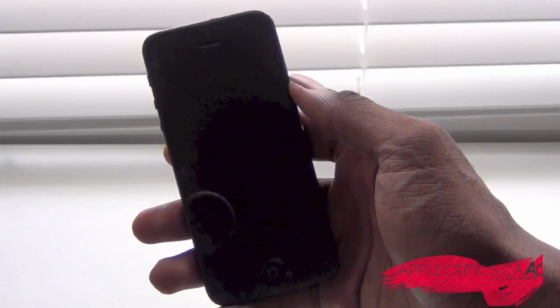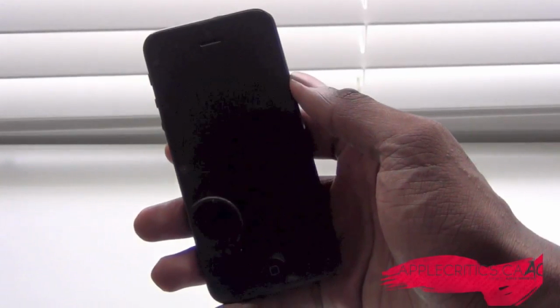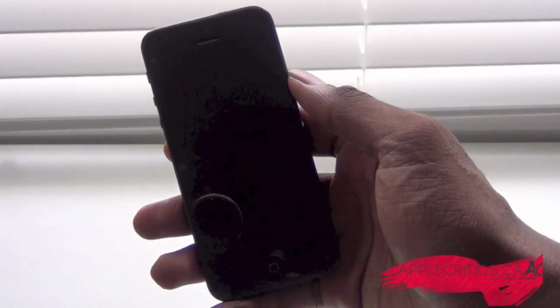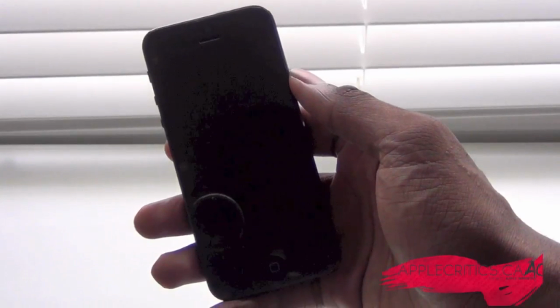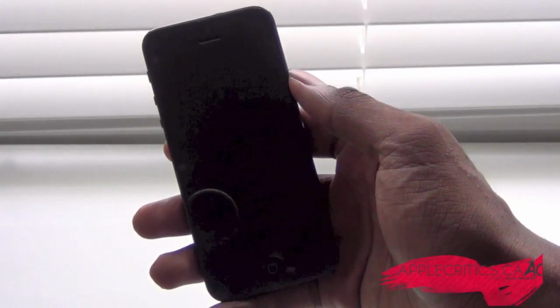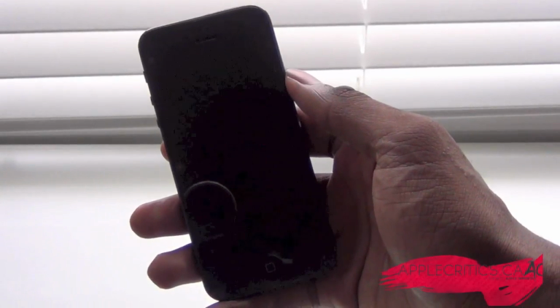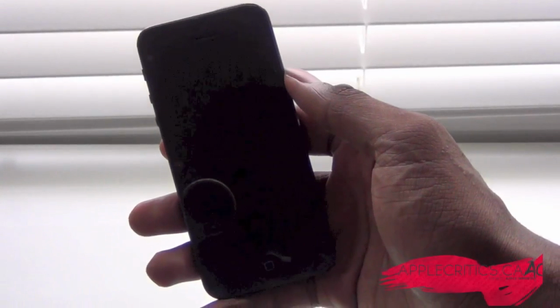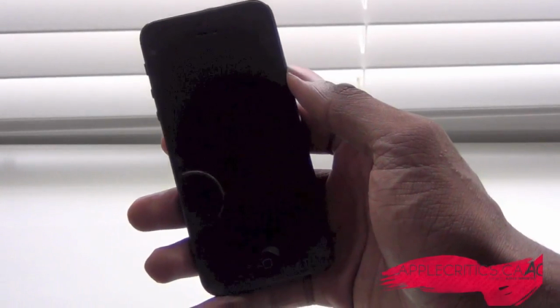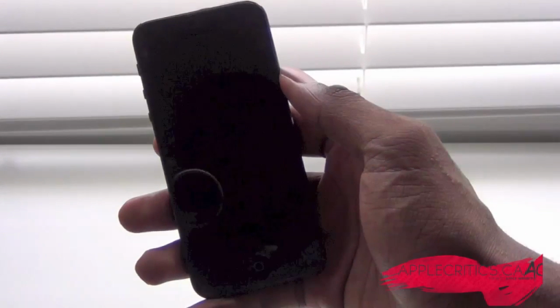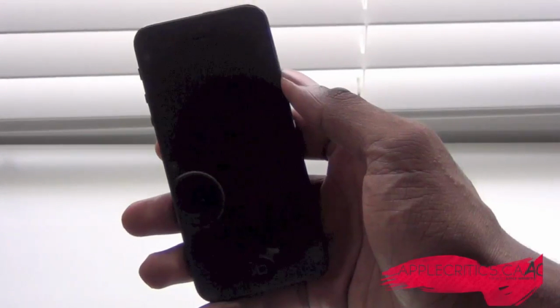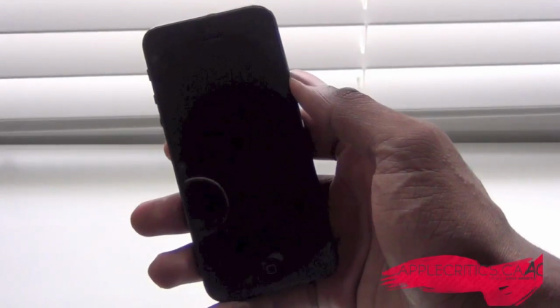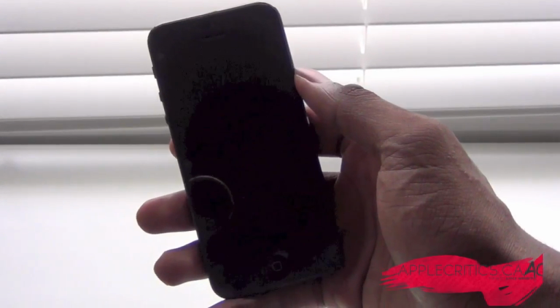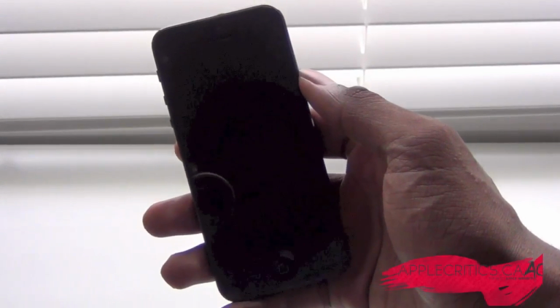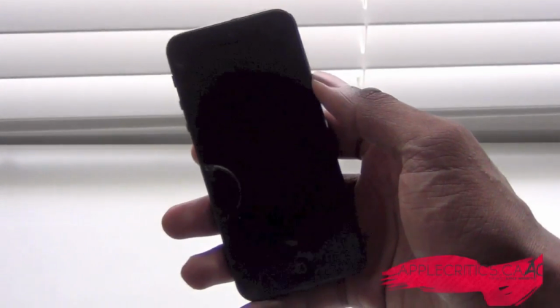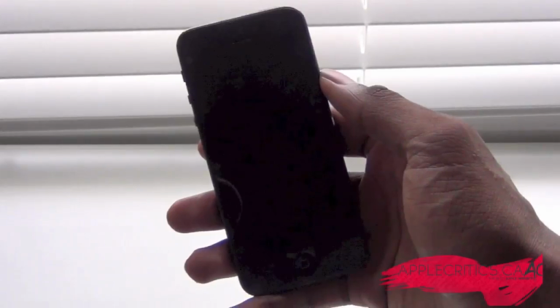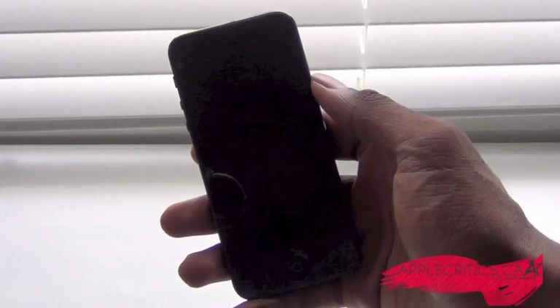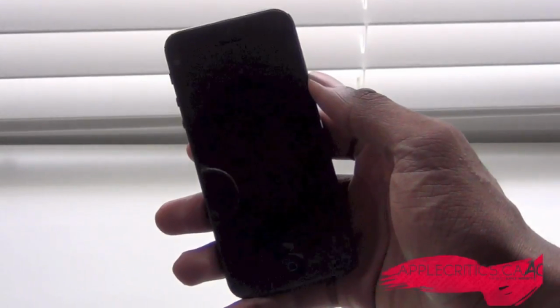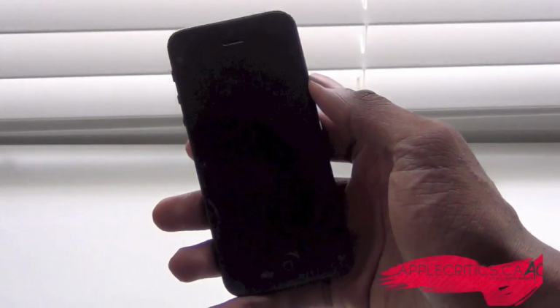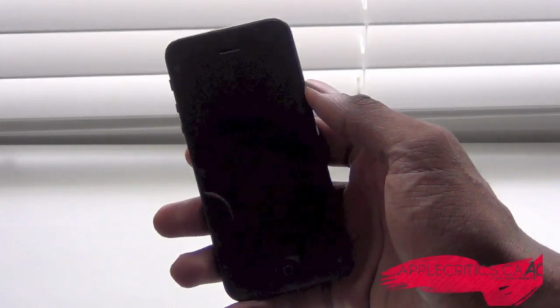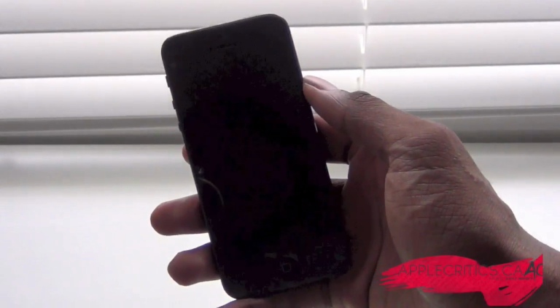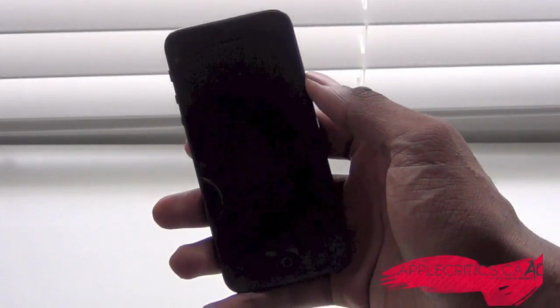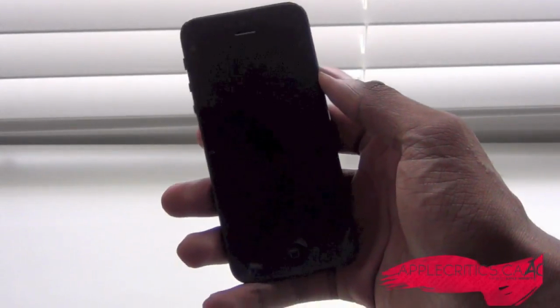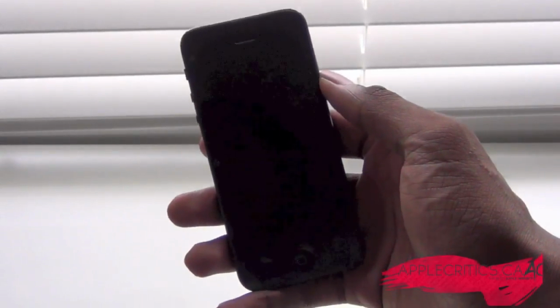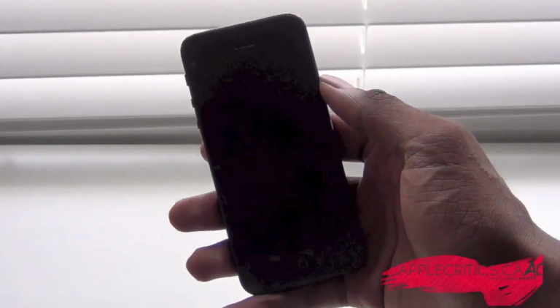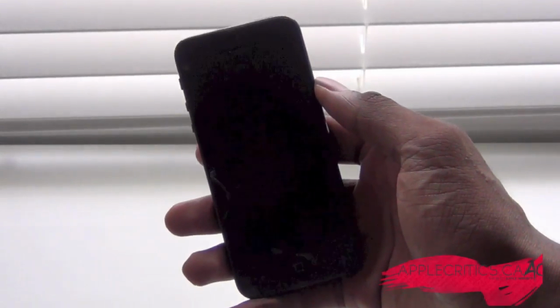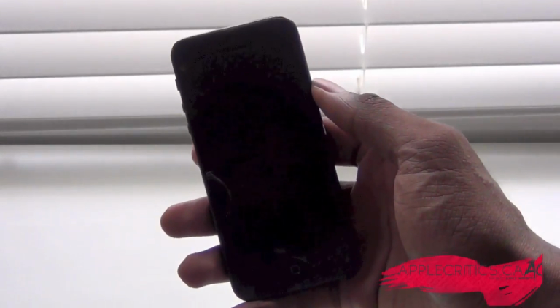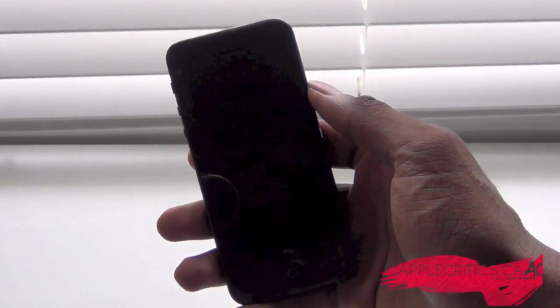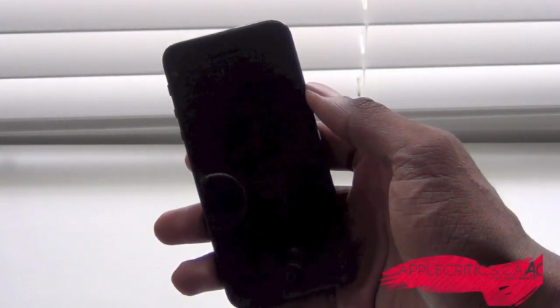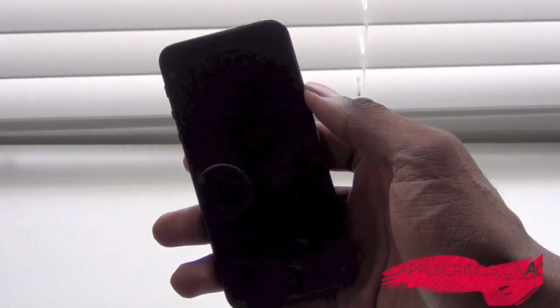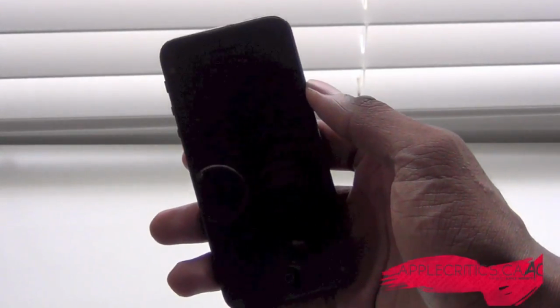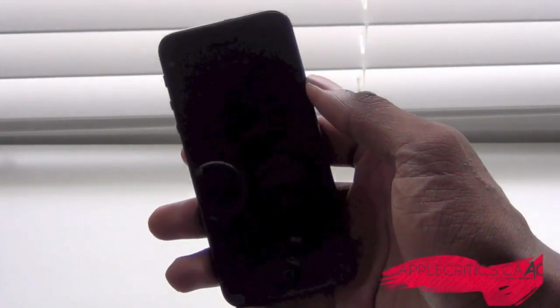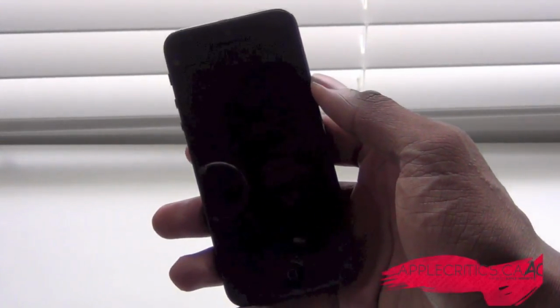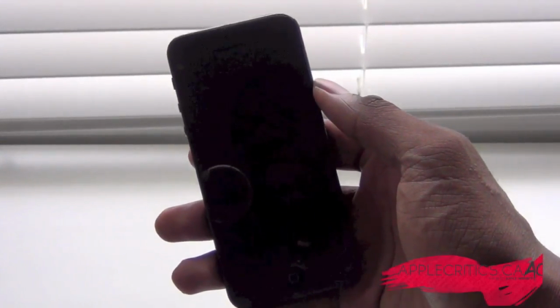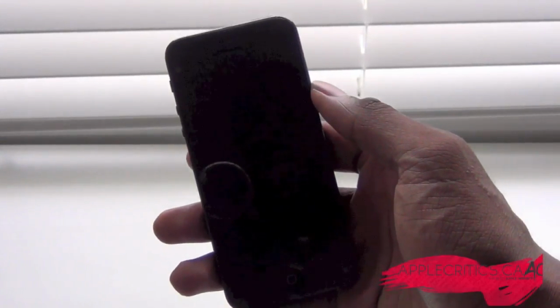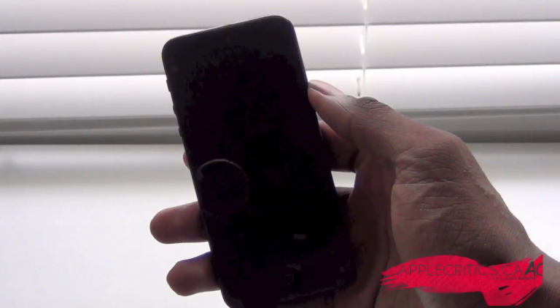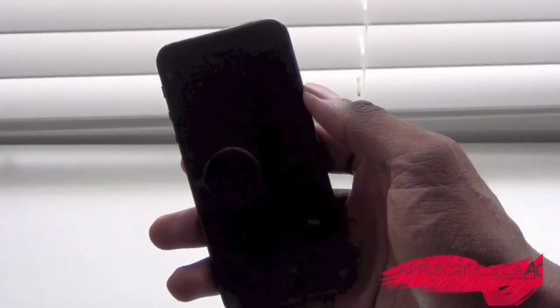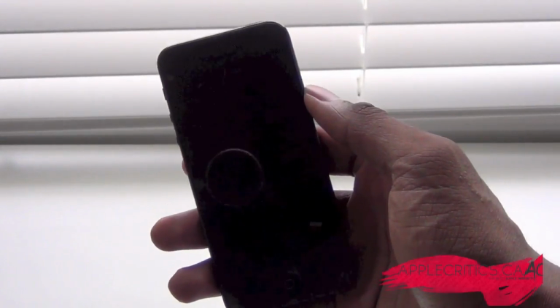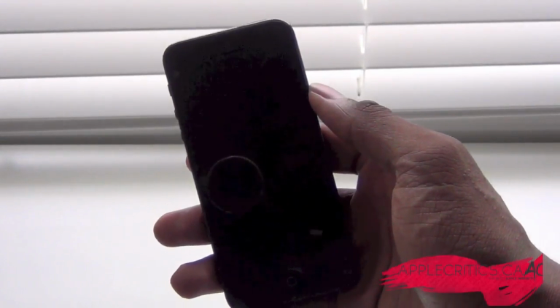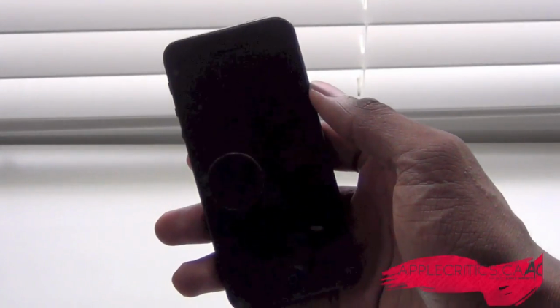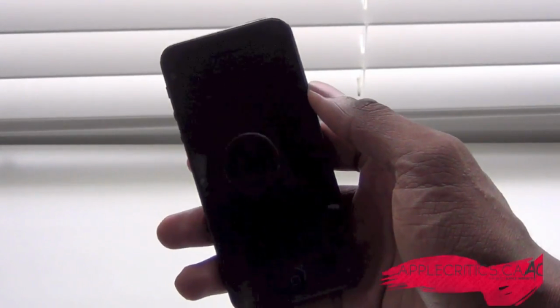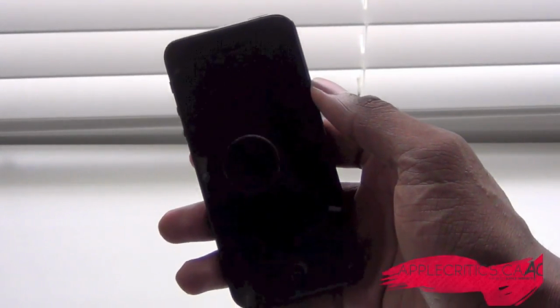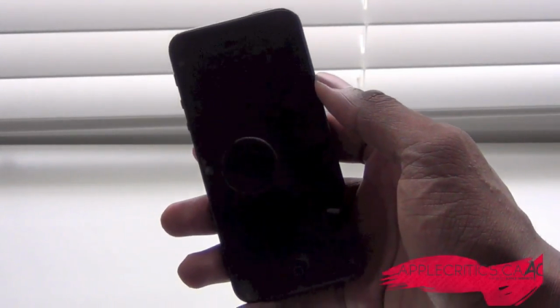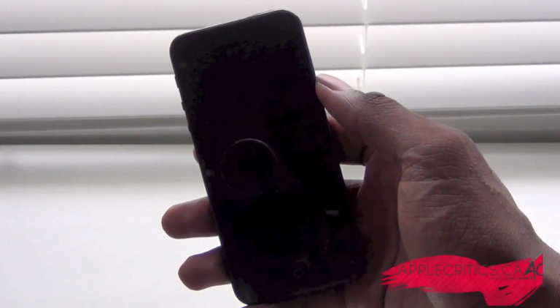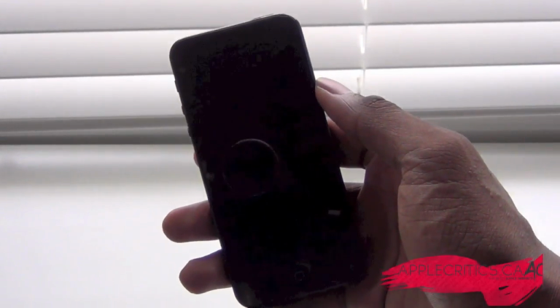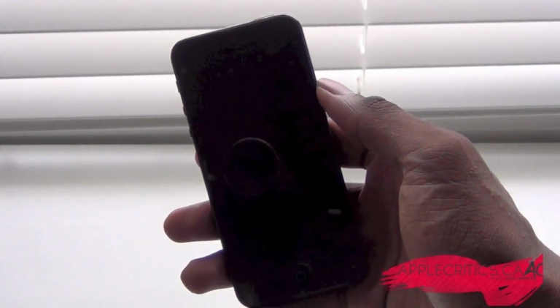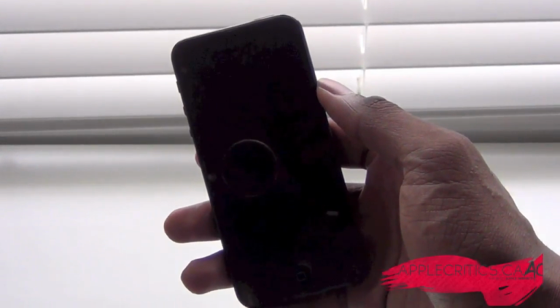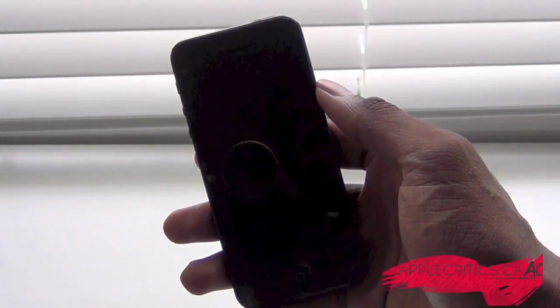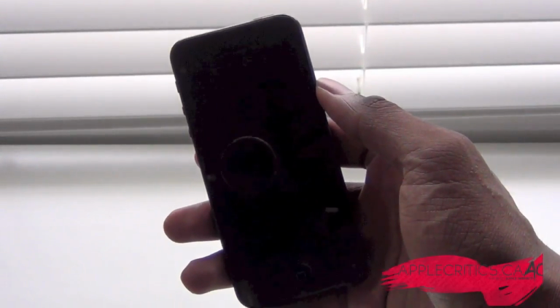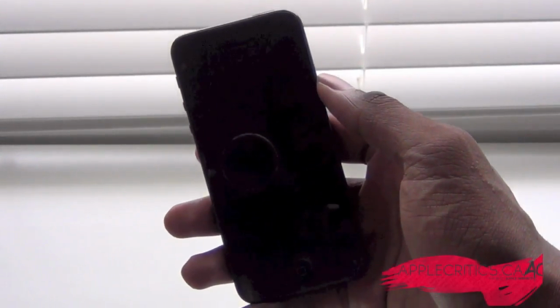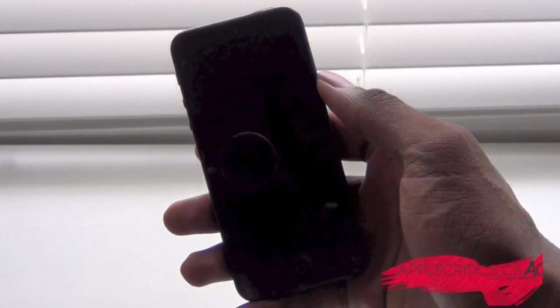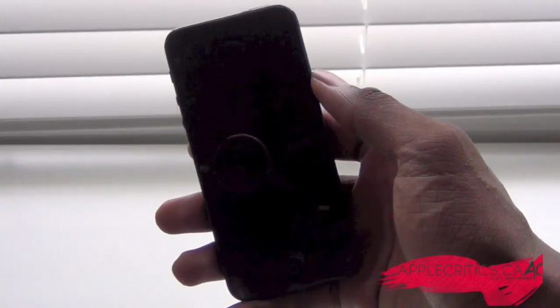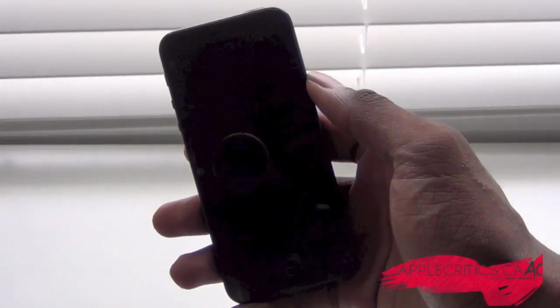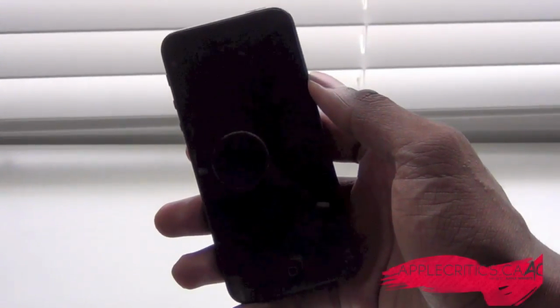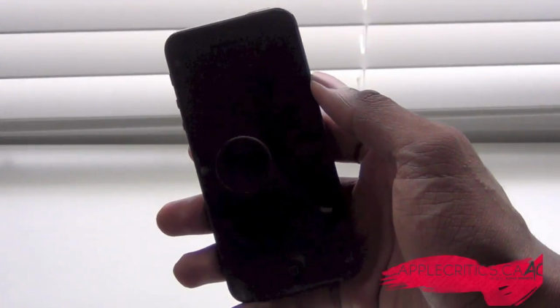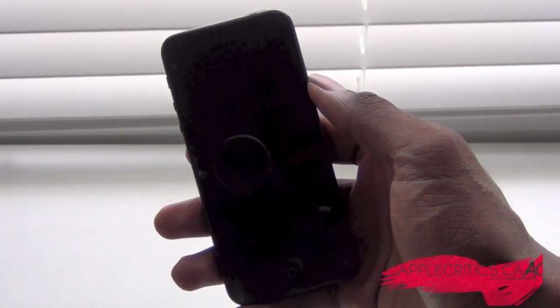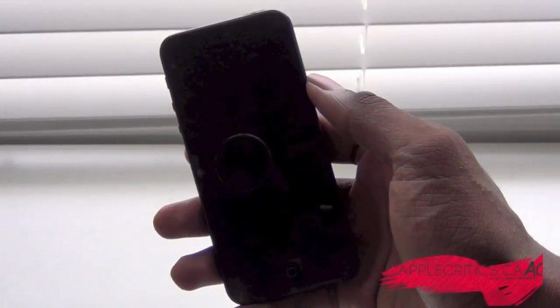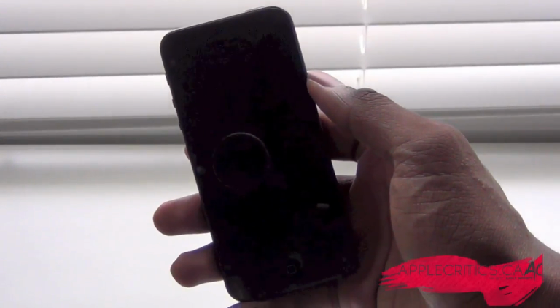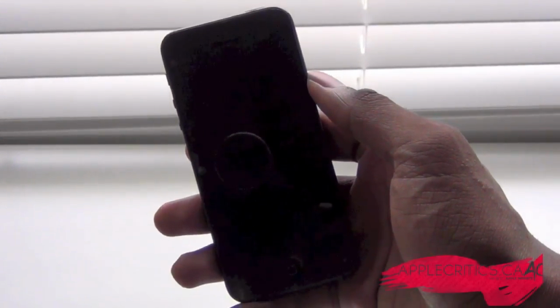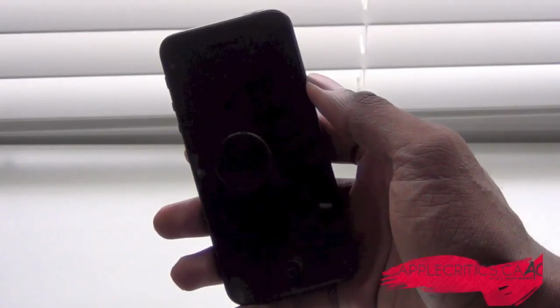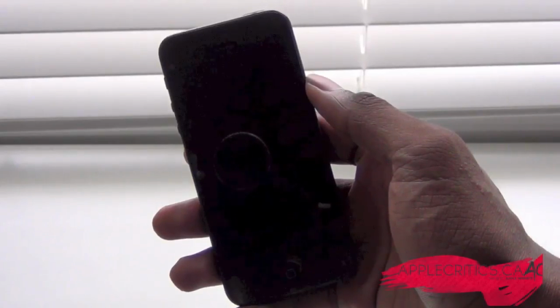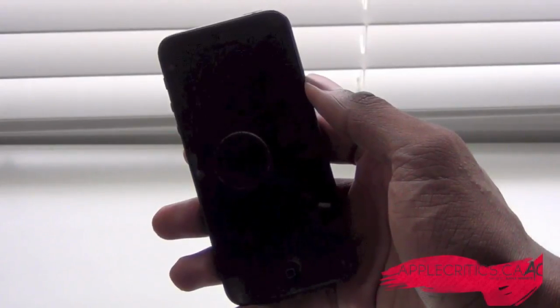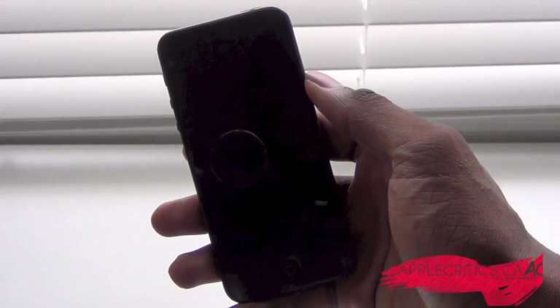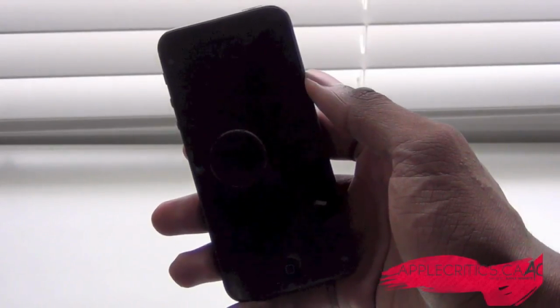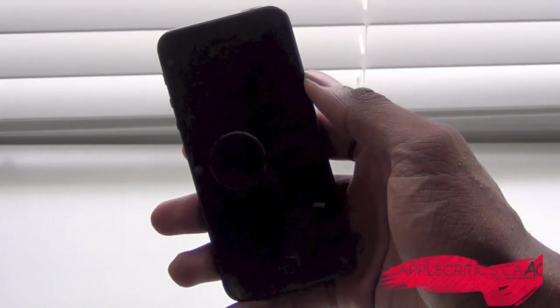Hey guys, what's up? It's AppleCritics from AppleCritics.ca, and in this video I'll be taking a look at iOS 7.